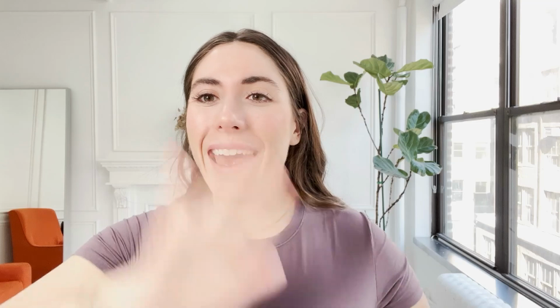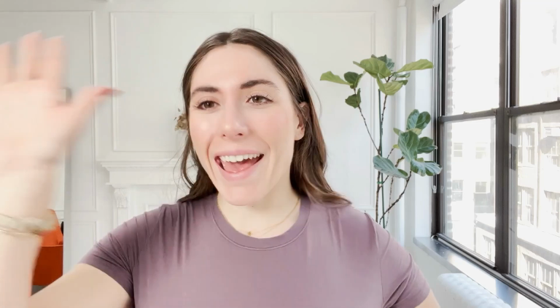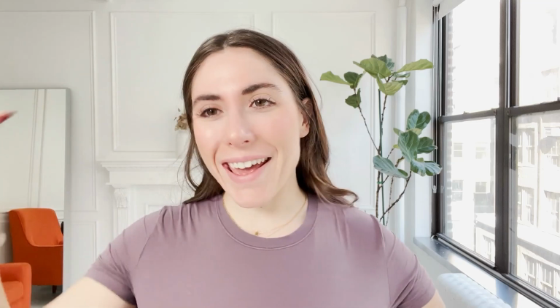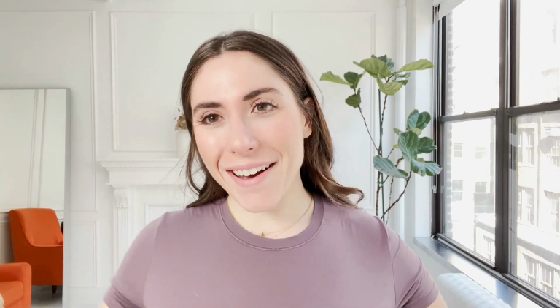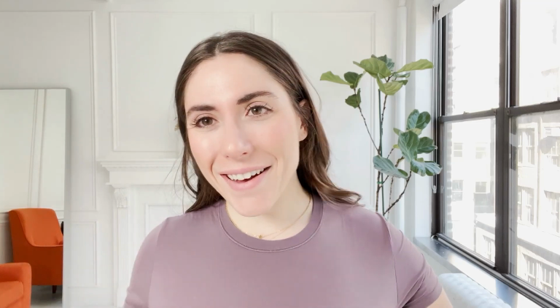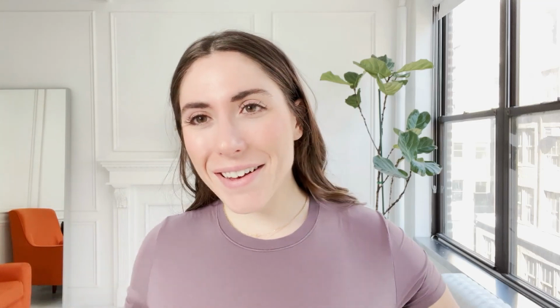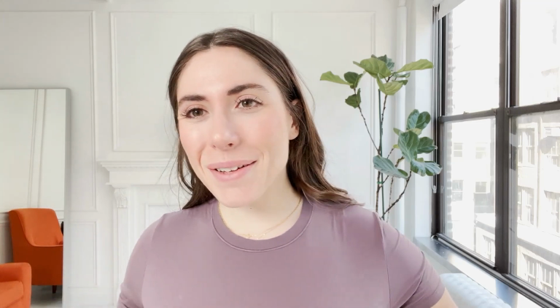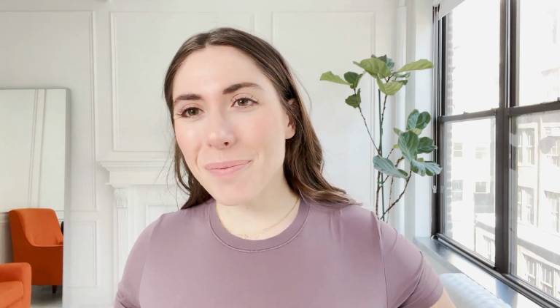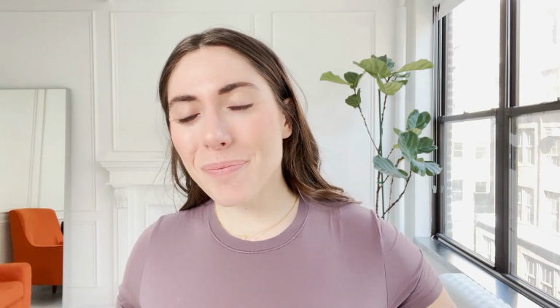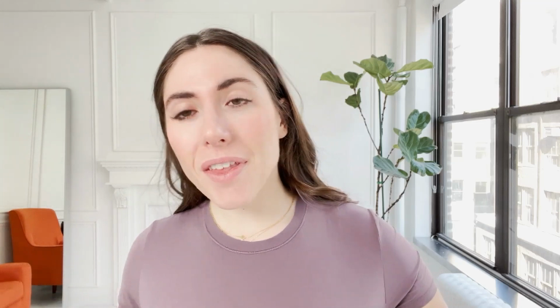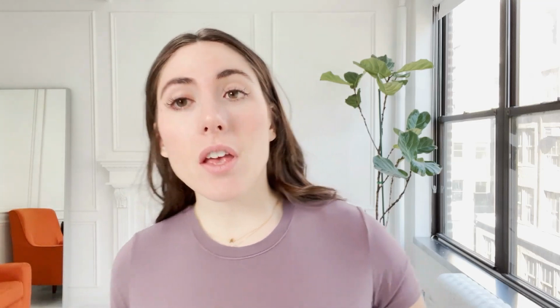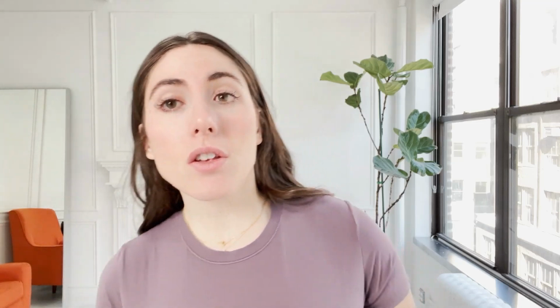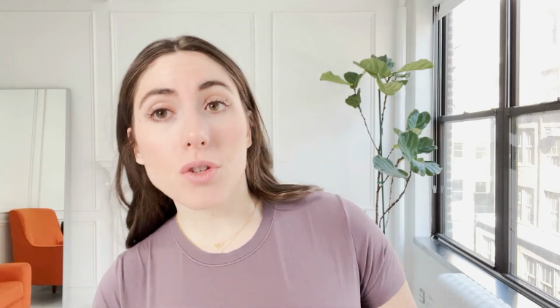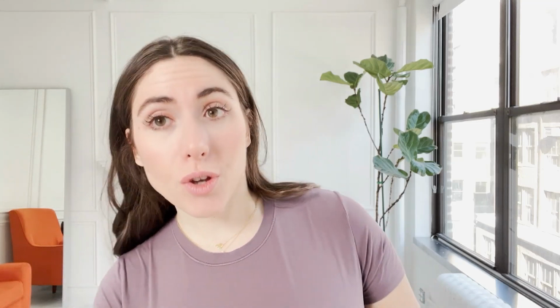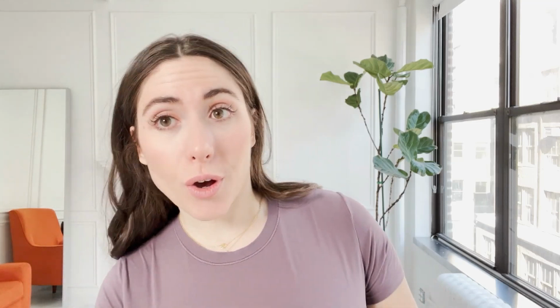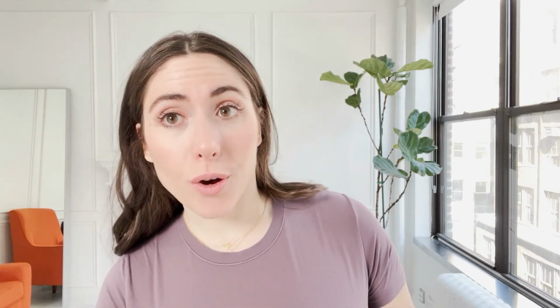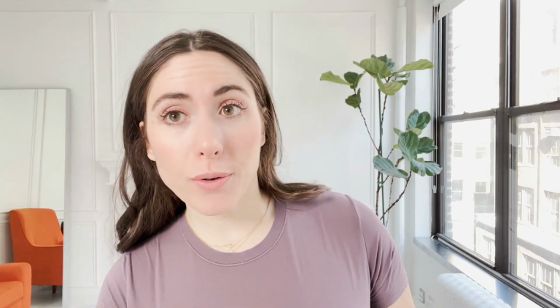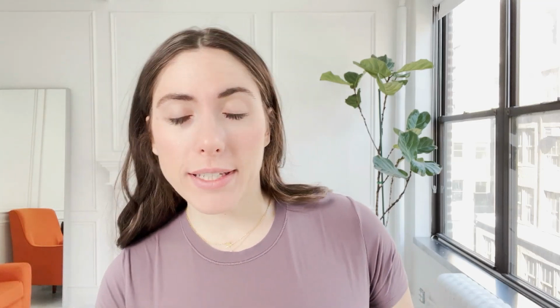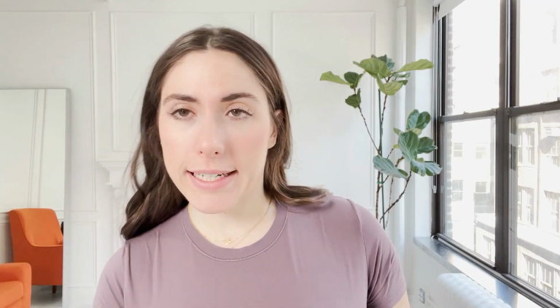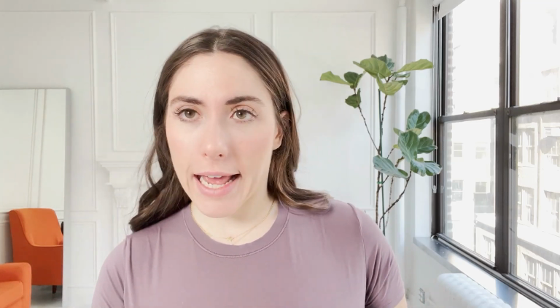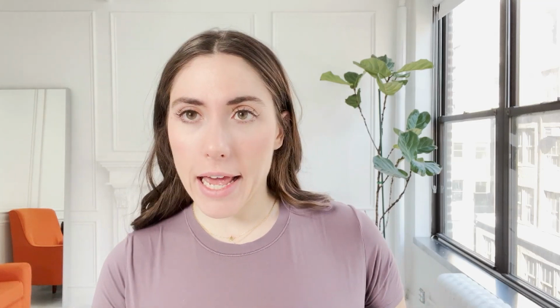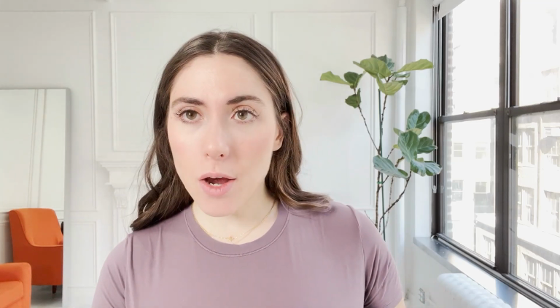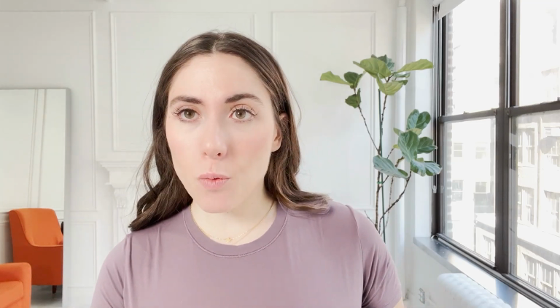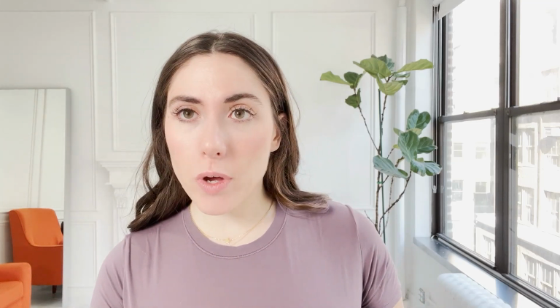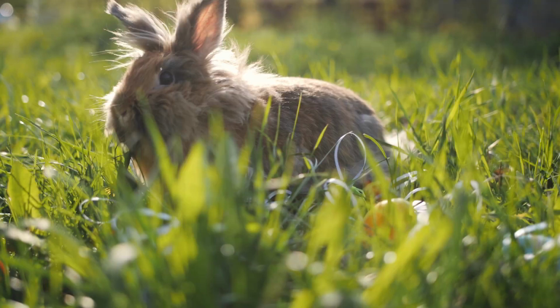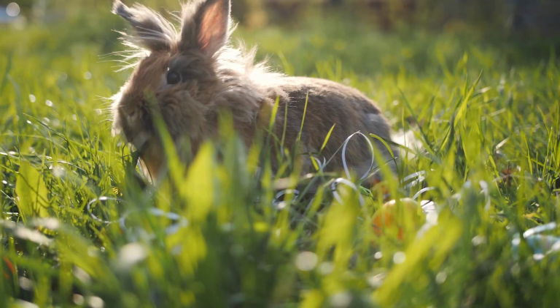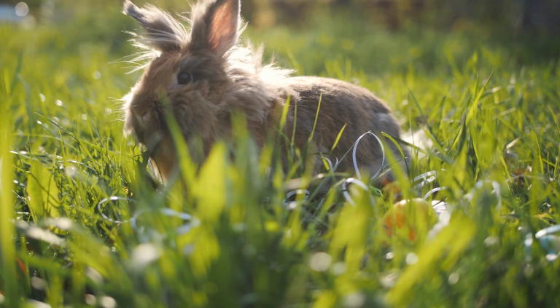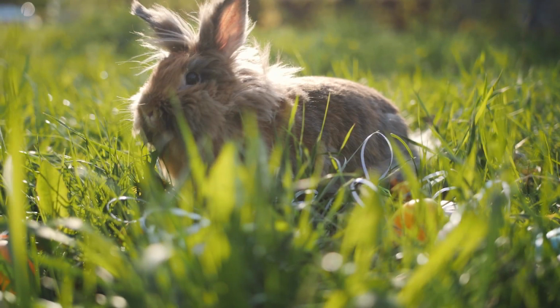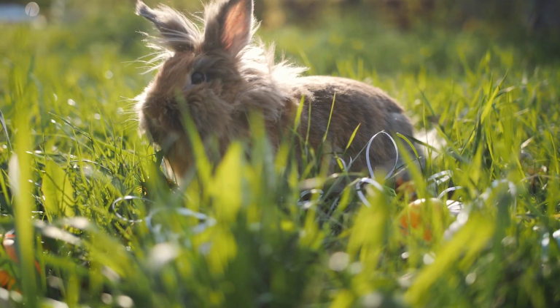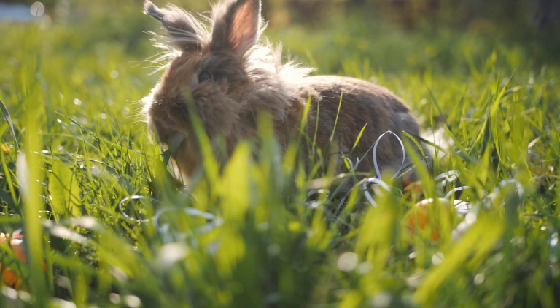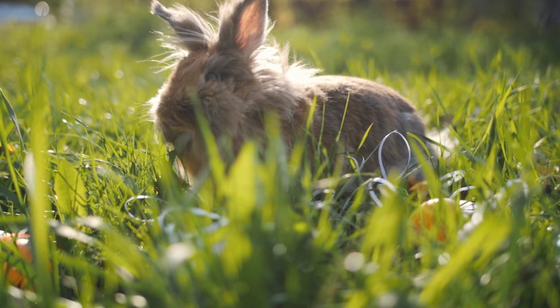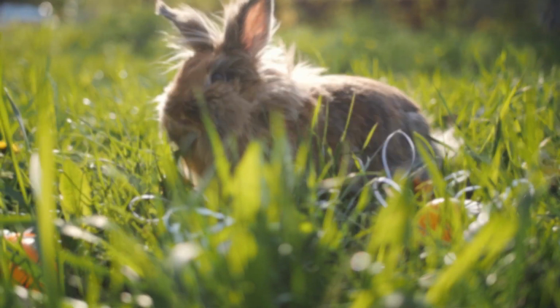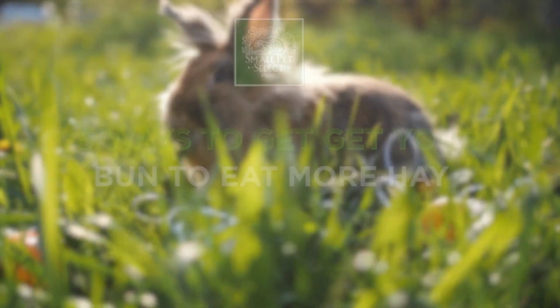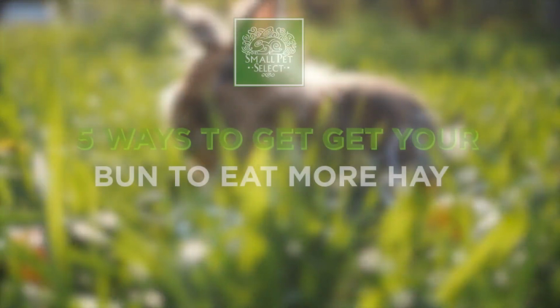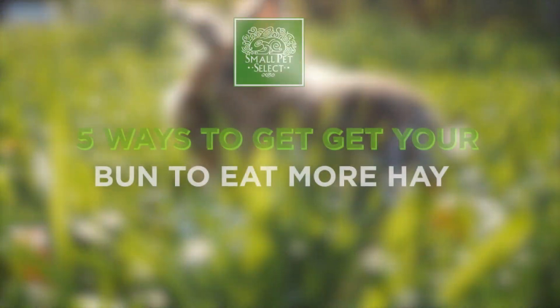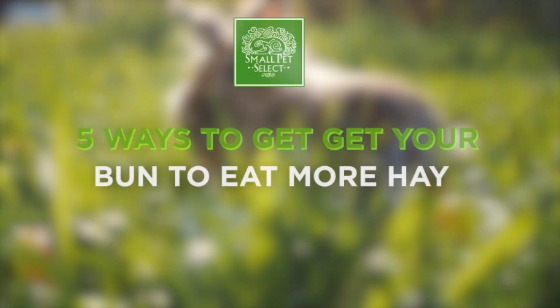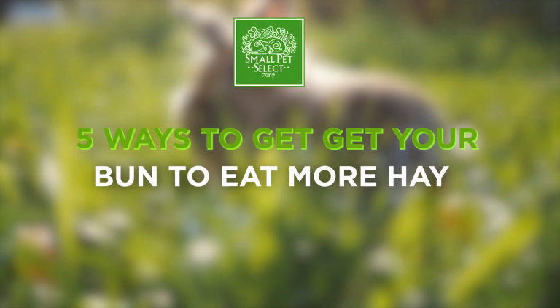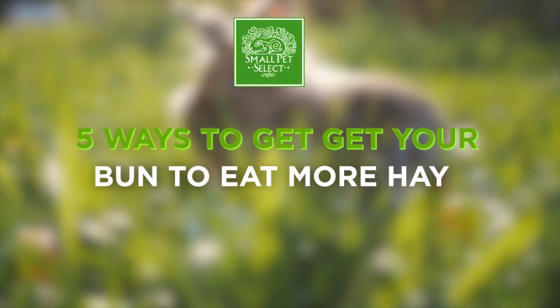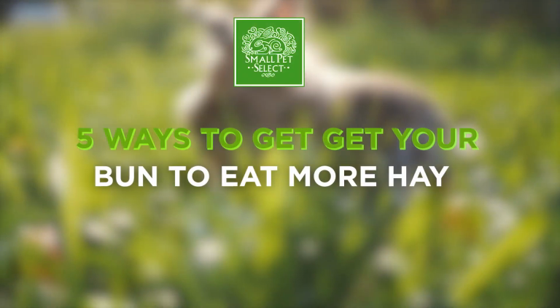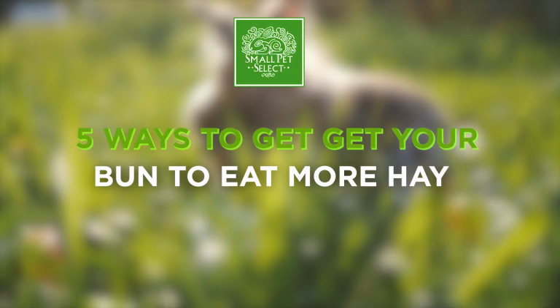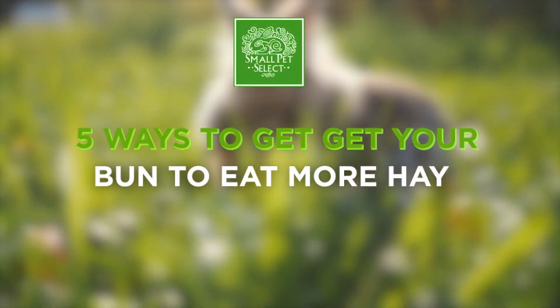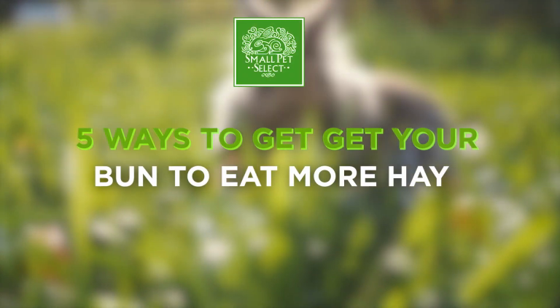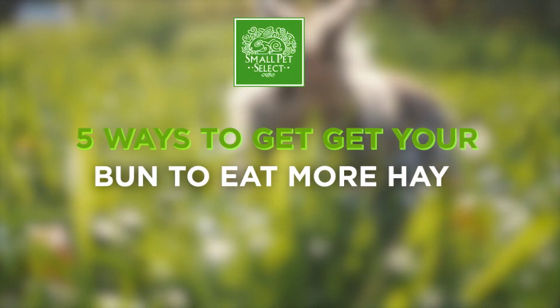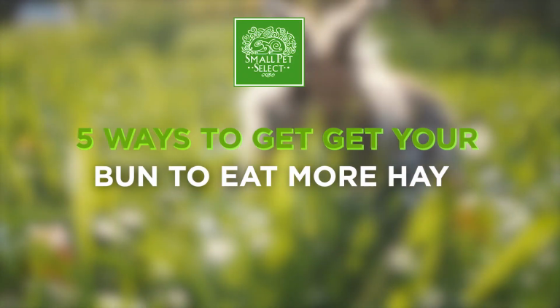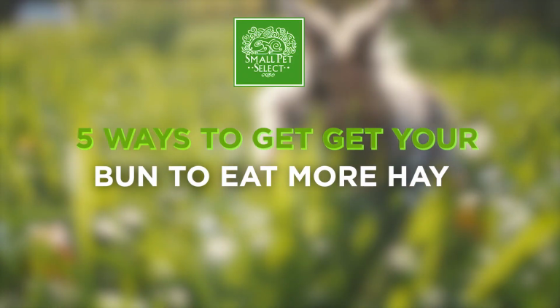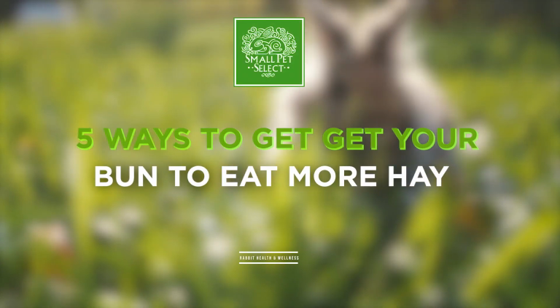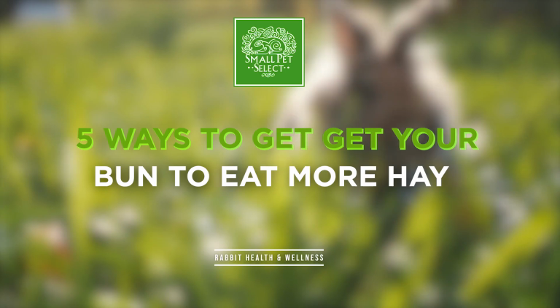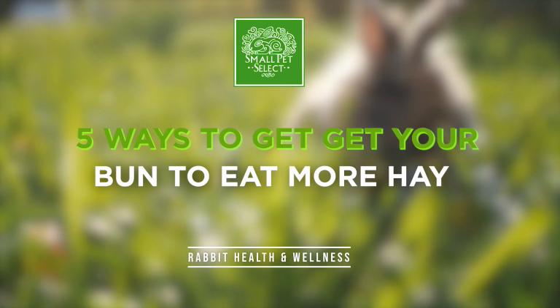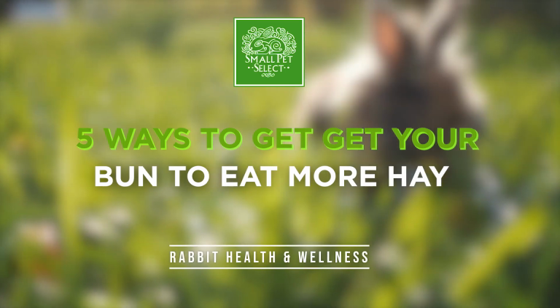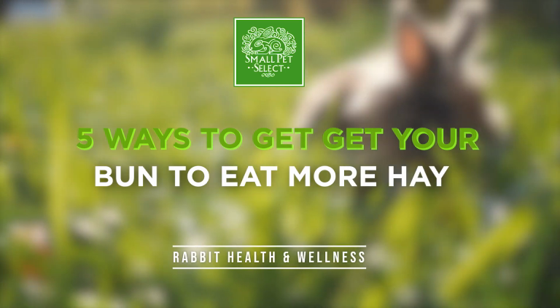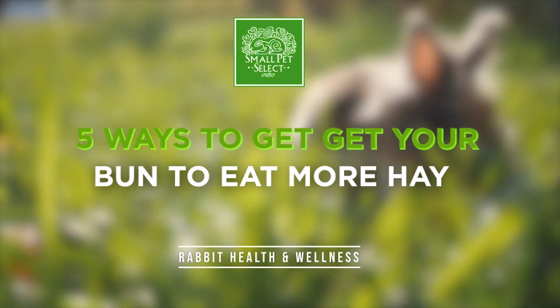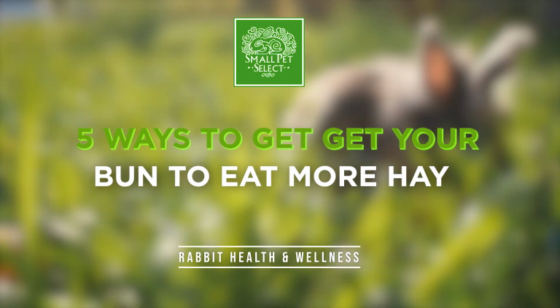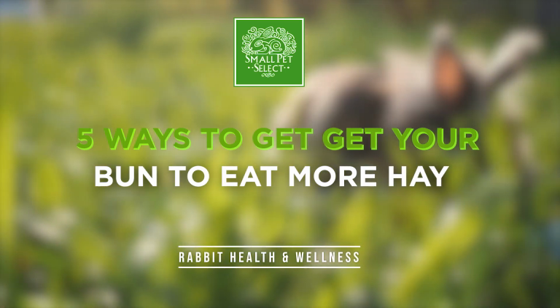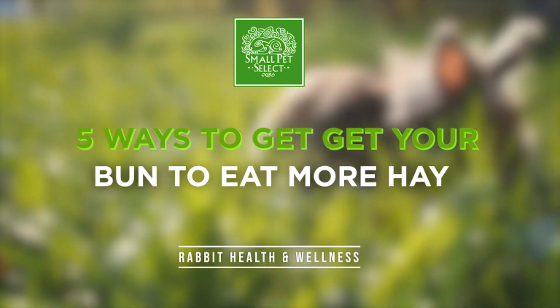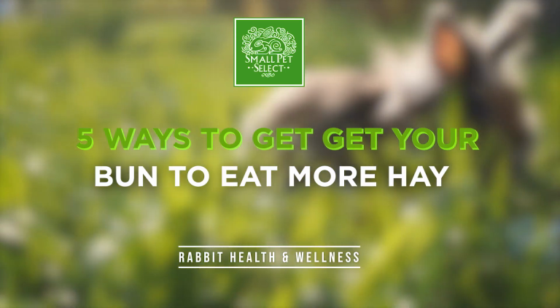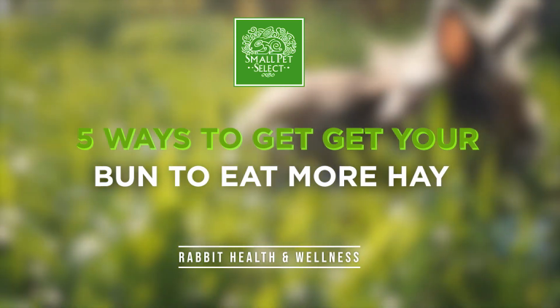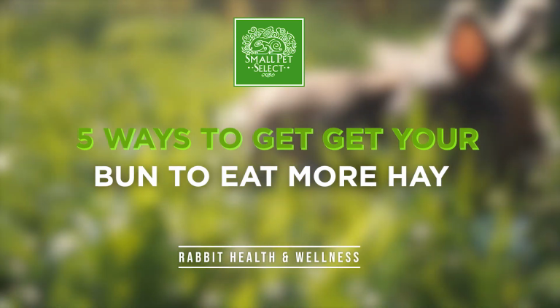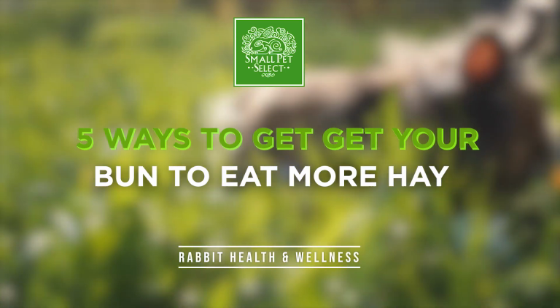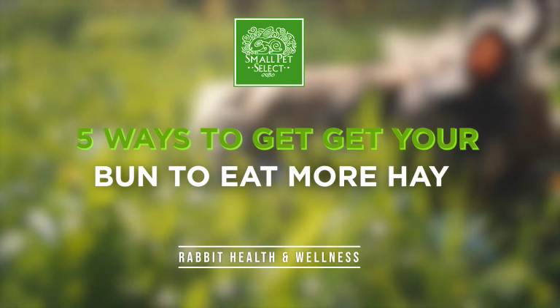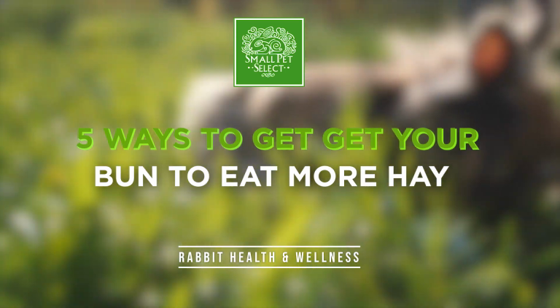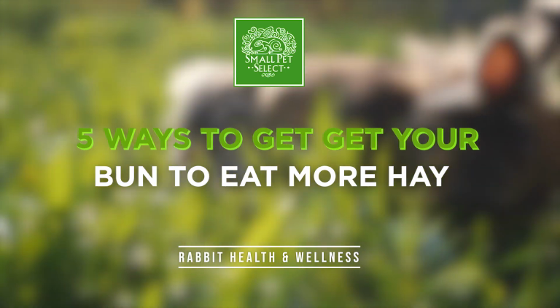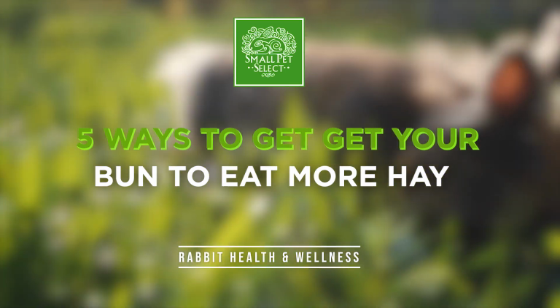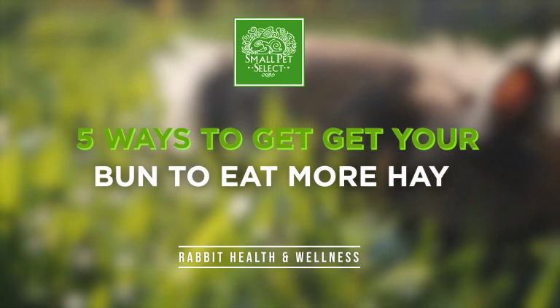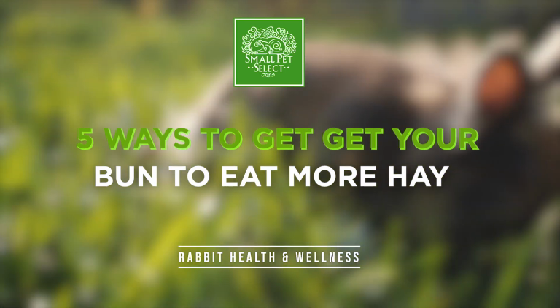Hey y'all! So today we are going to be going over five ways to get your bunny to eat more timothy hay.